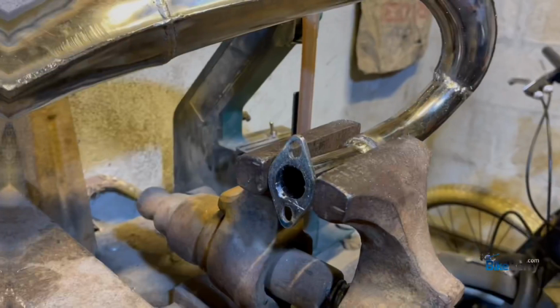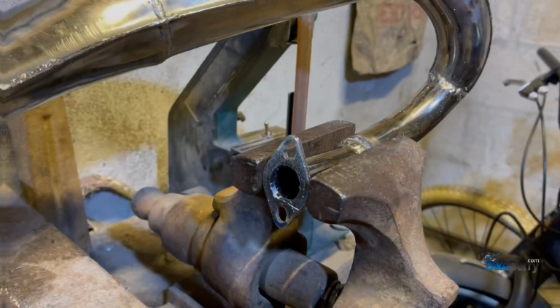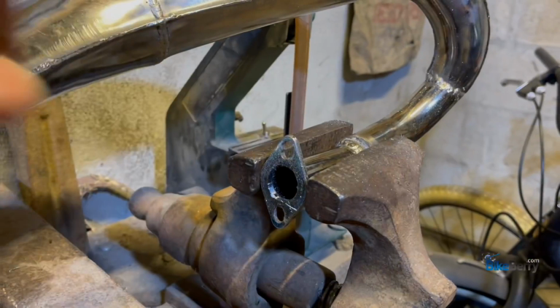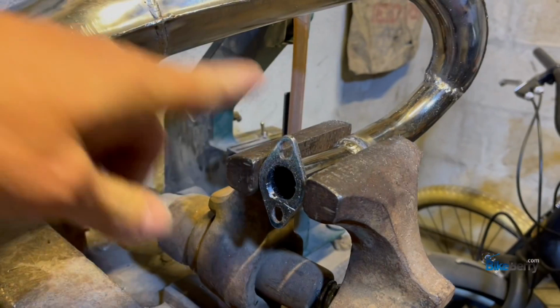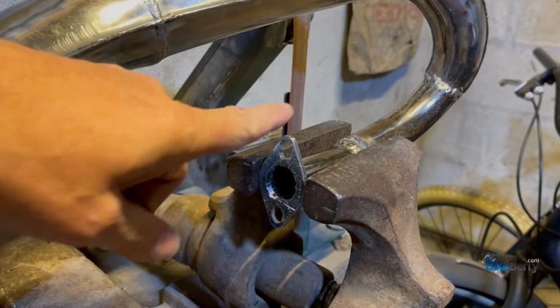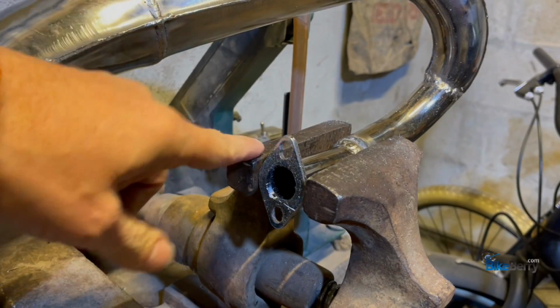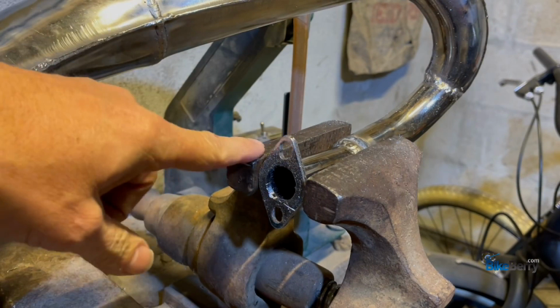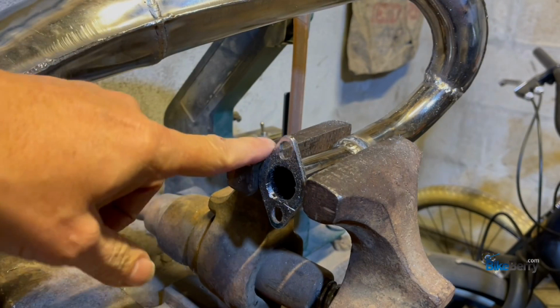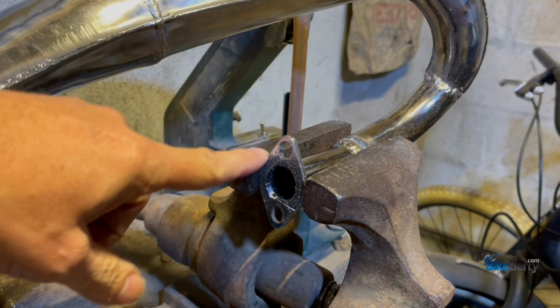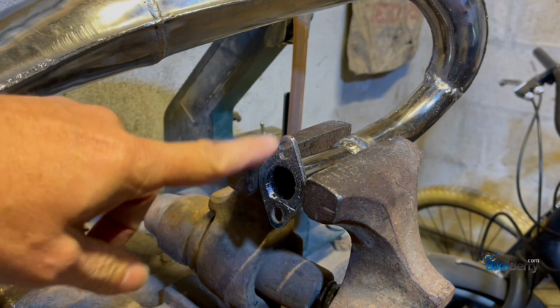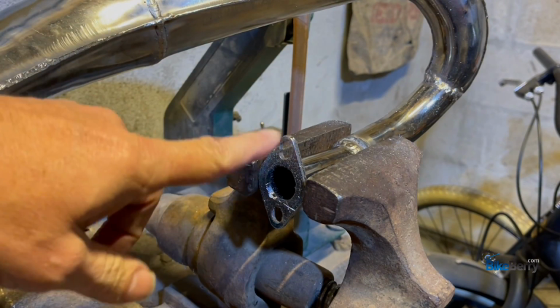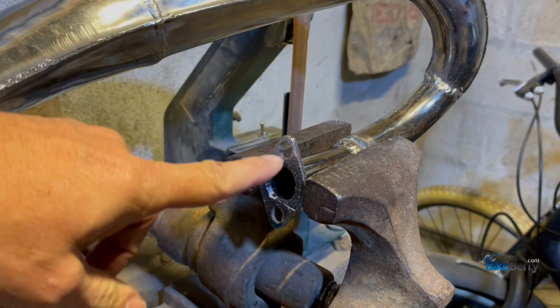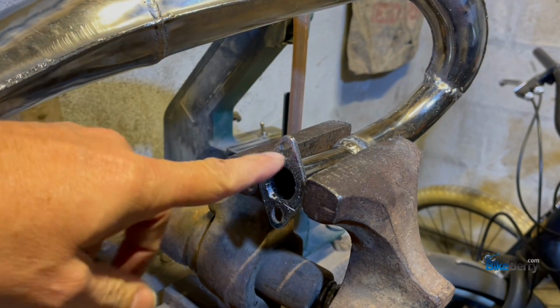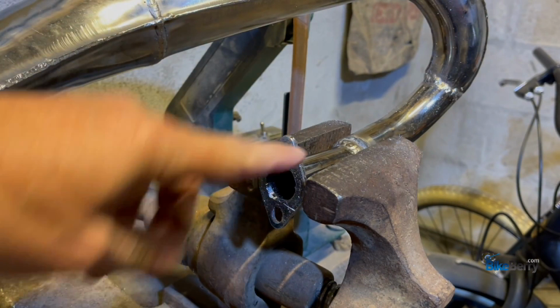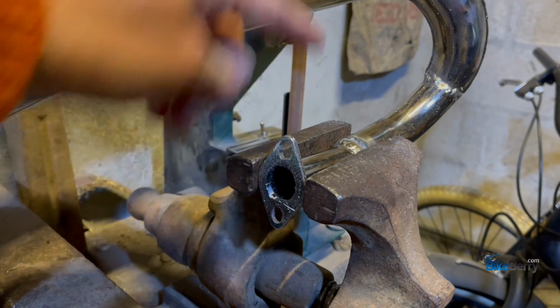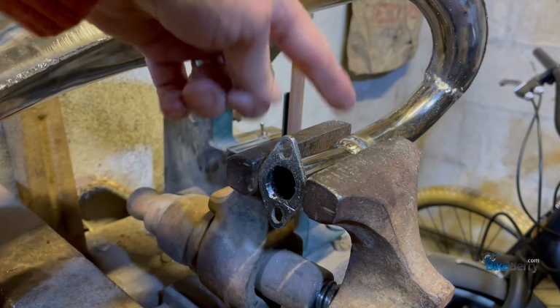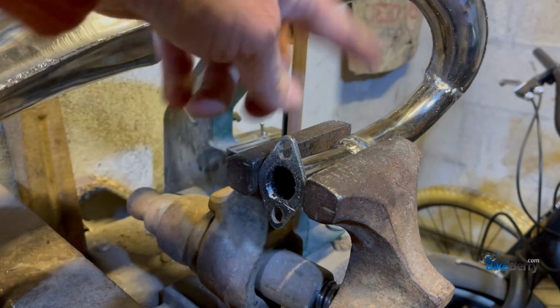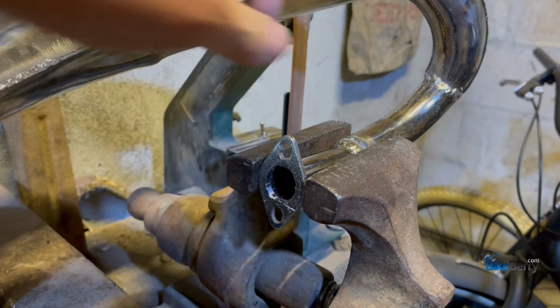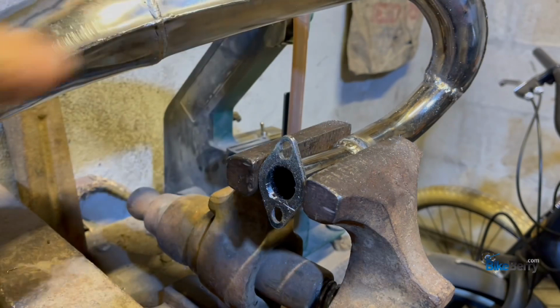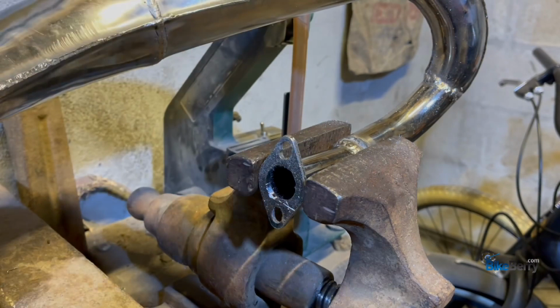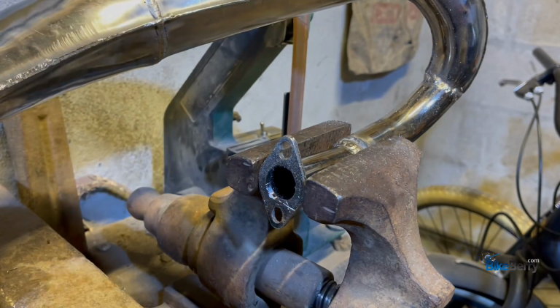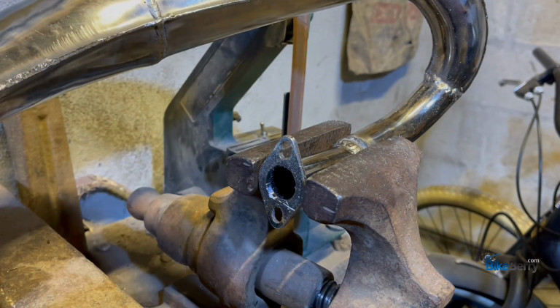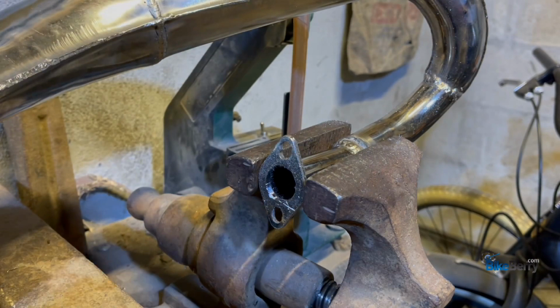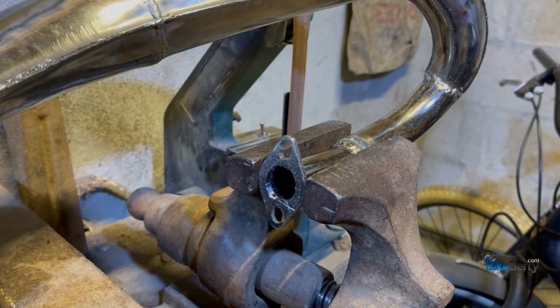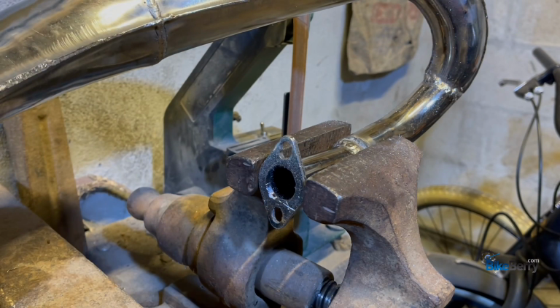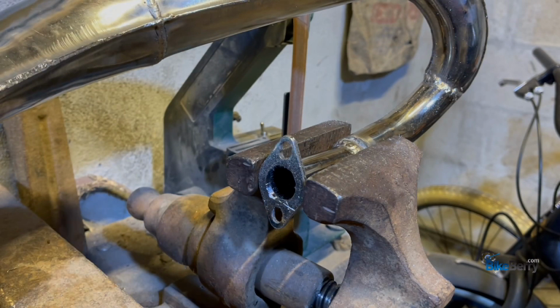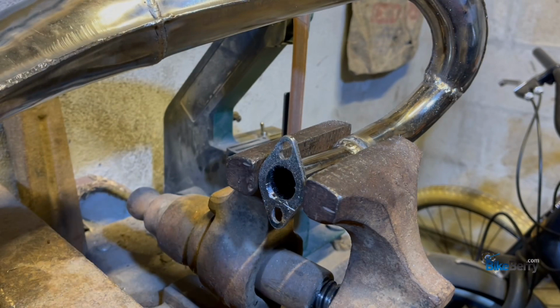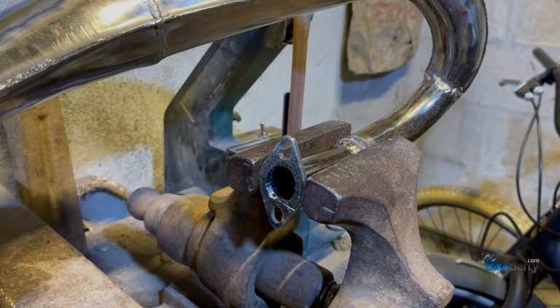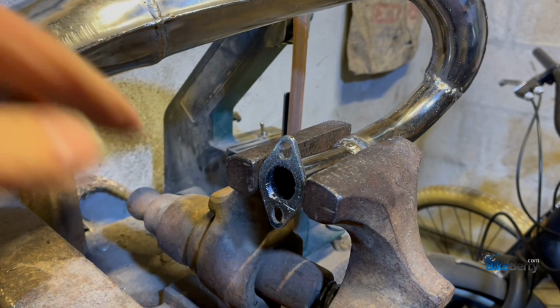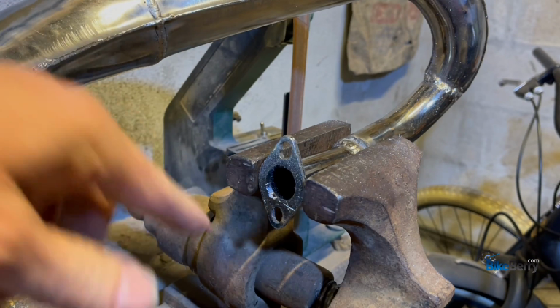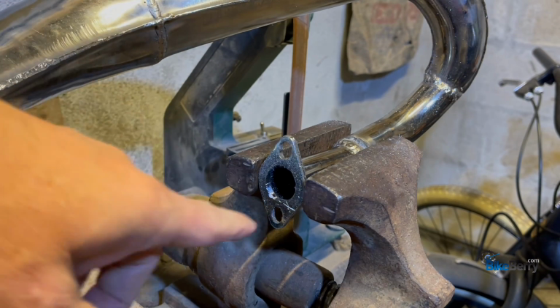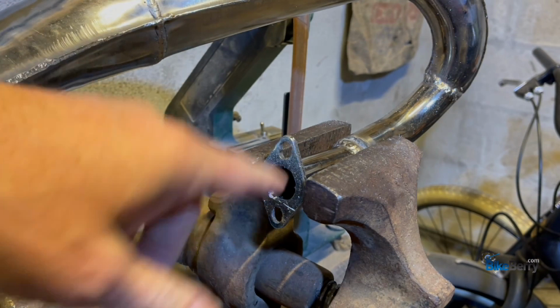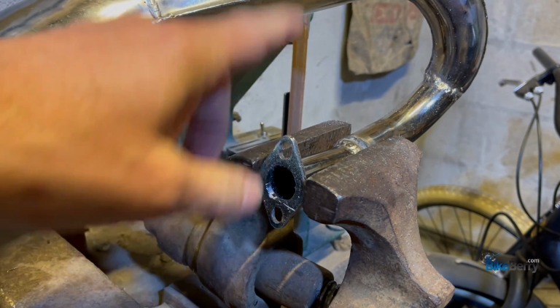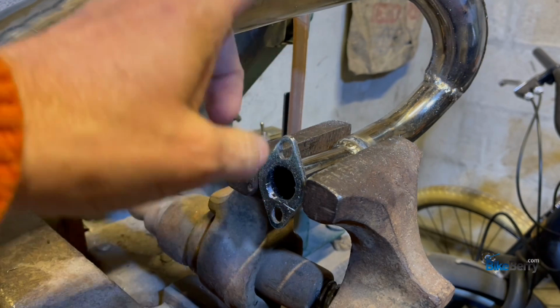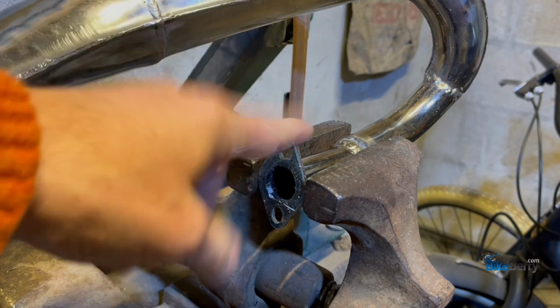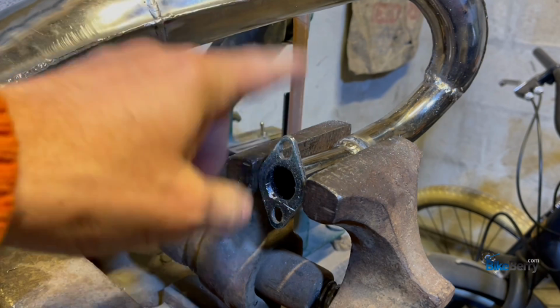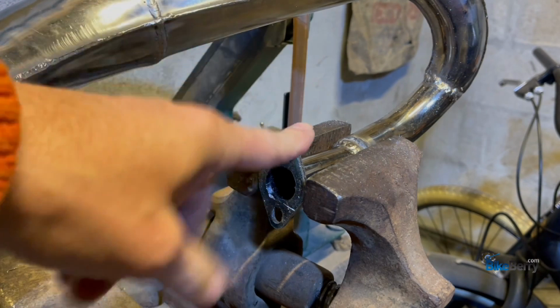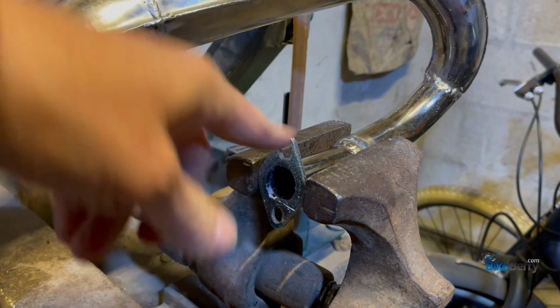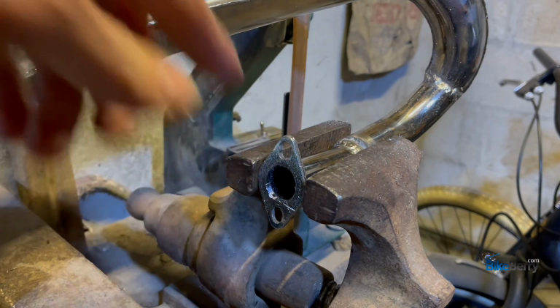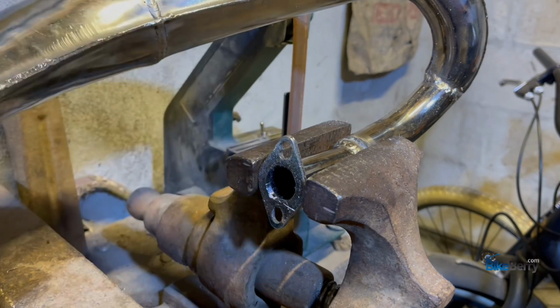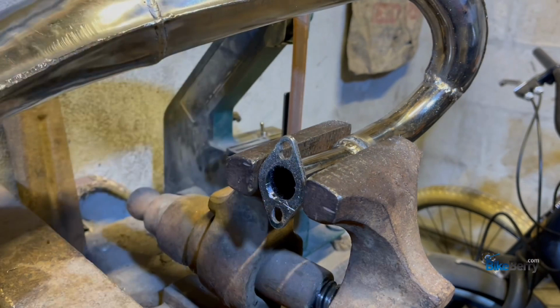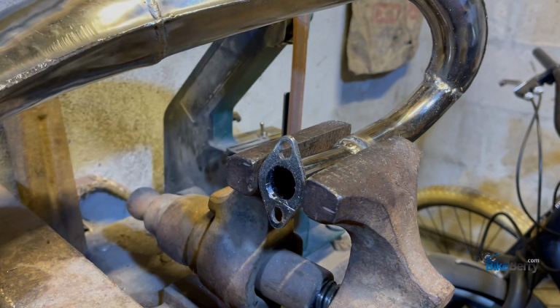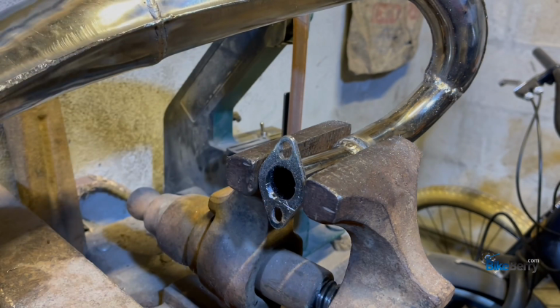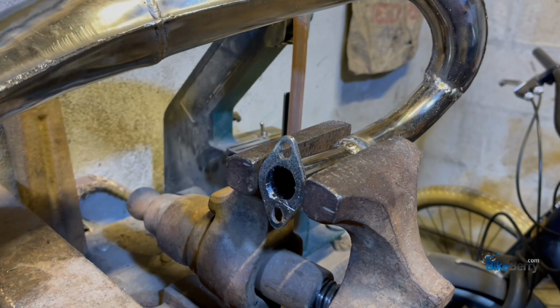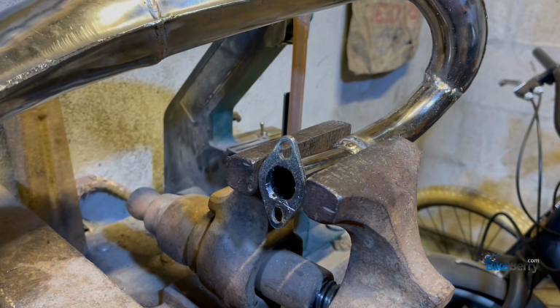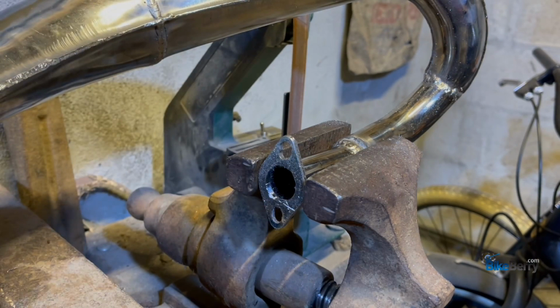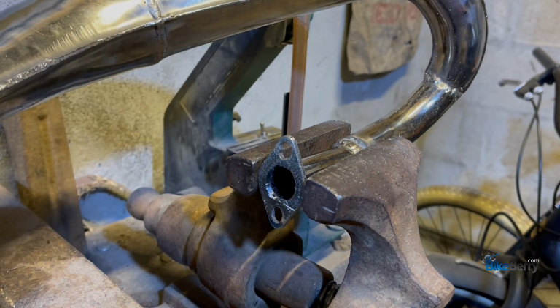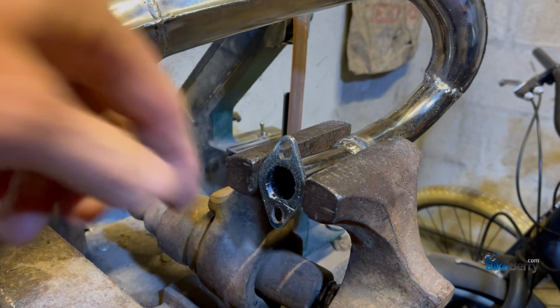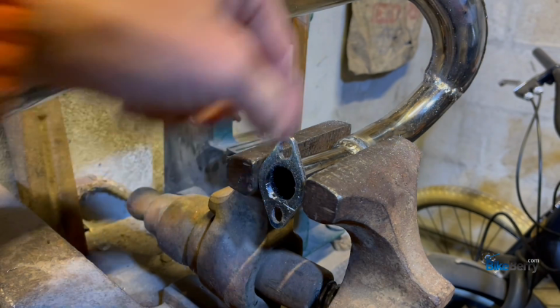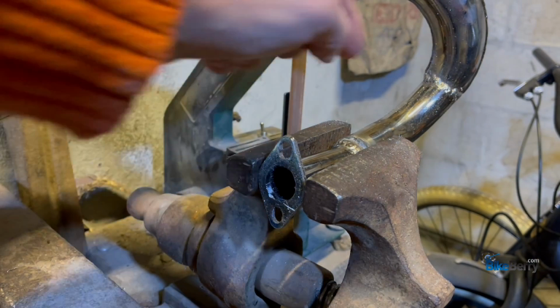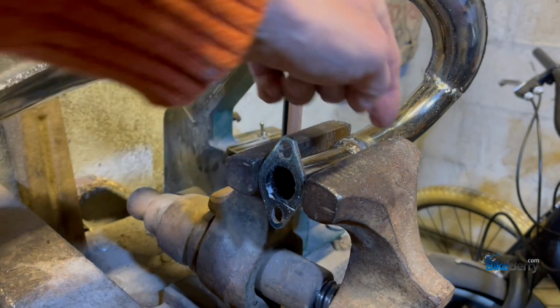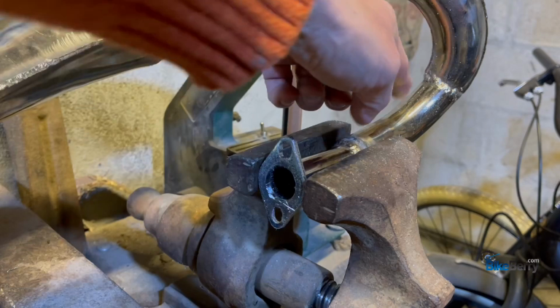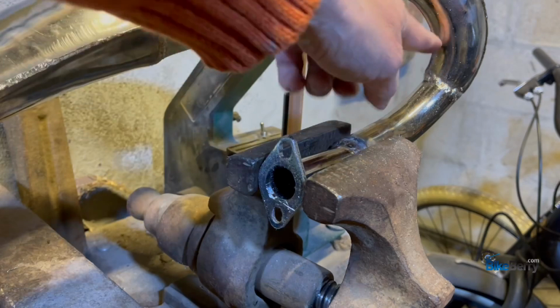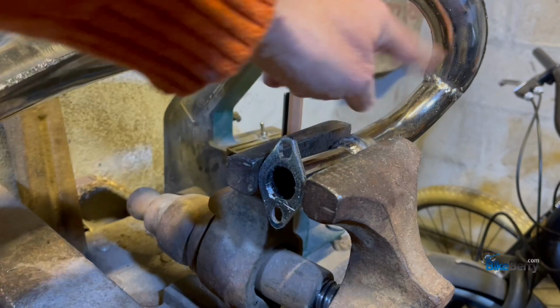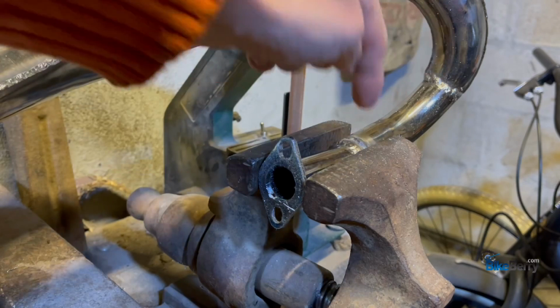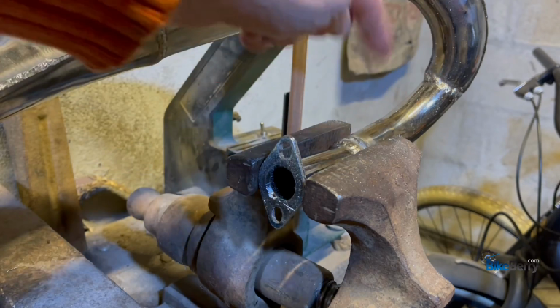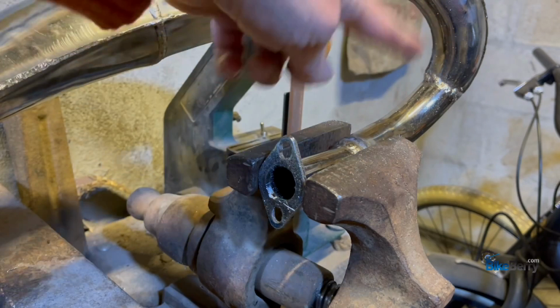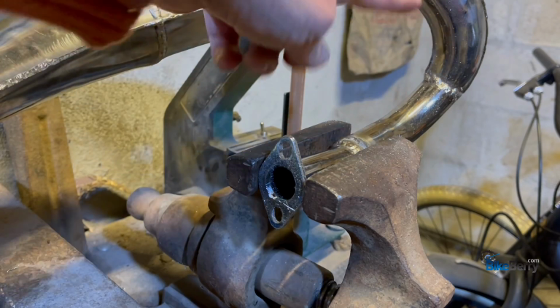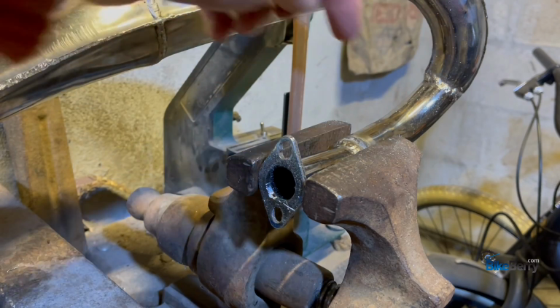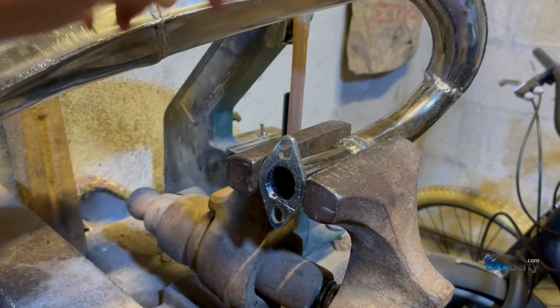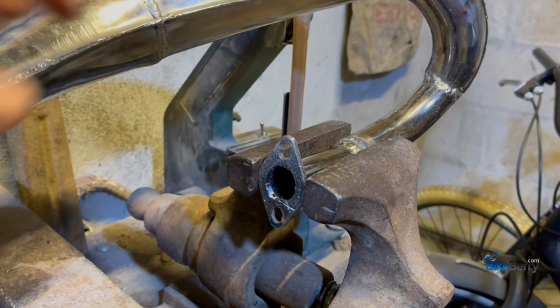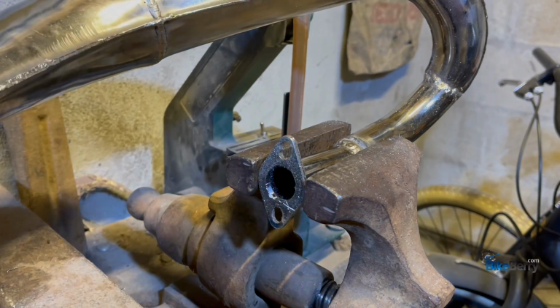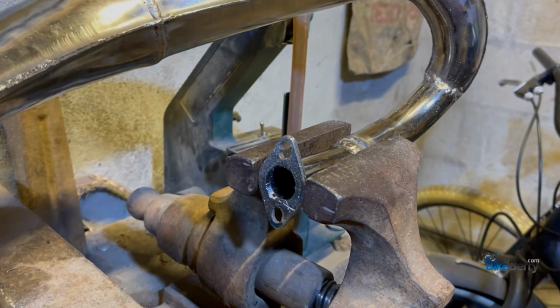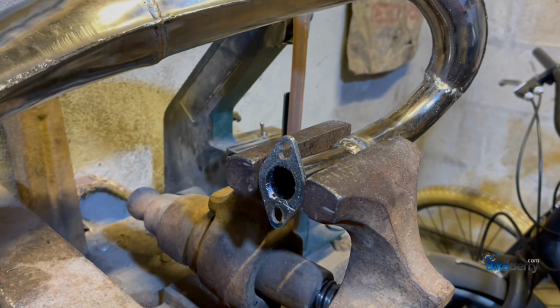Now, if putting it in the vise the way I had it before makes you nervous, then you can put it sideways like that — you'll get less stuff down in there.